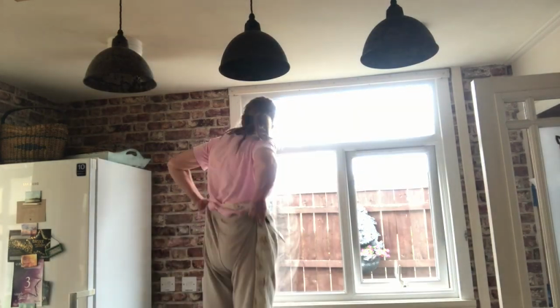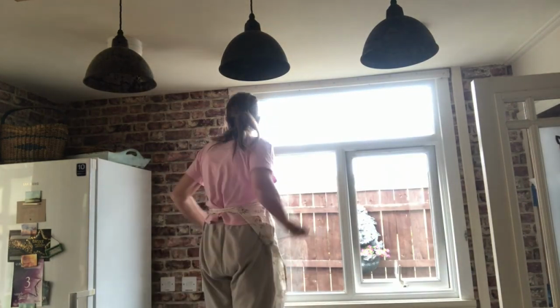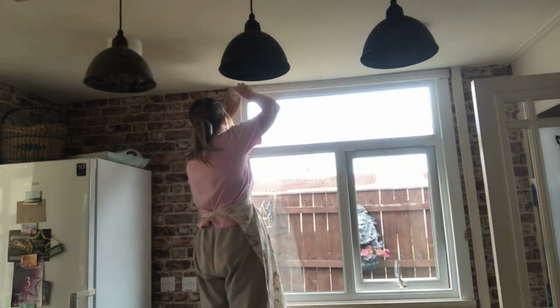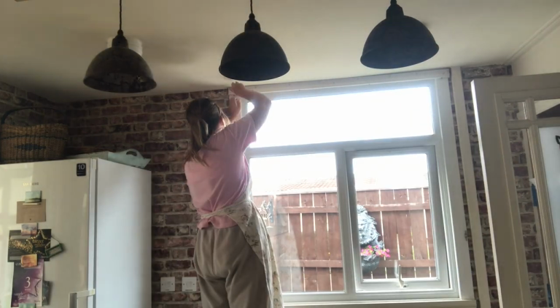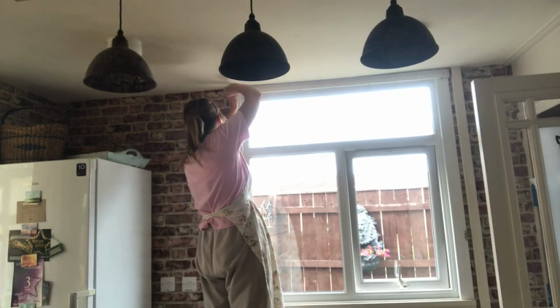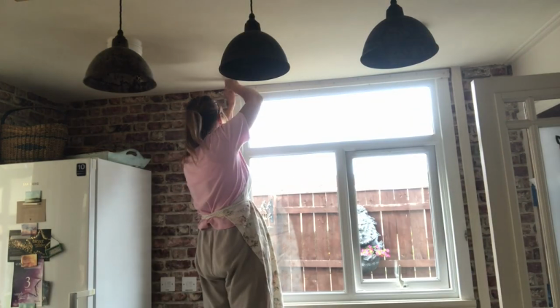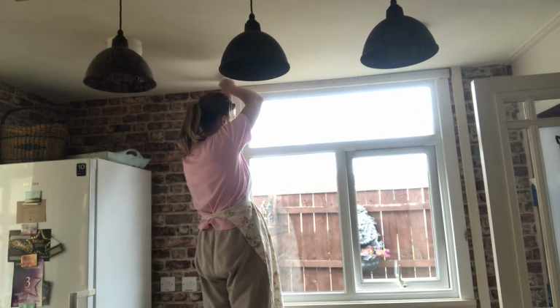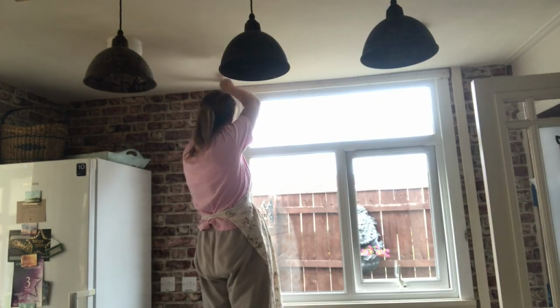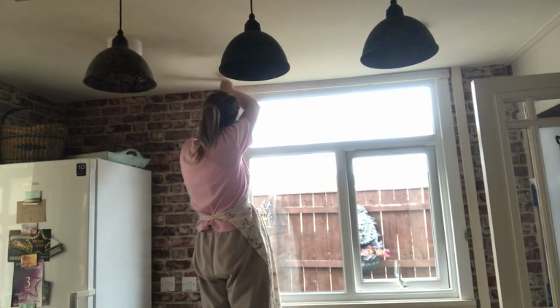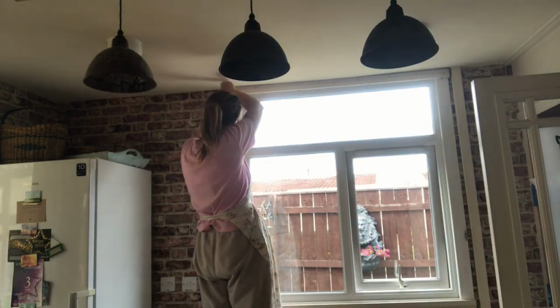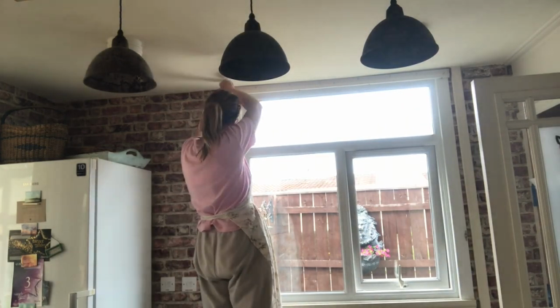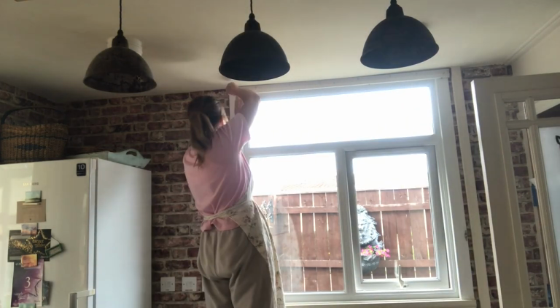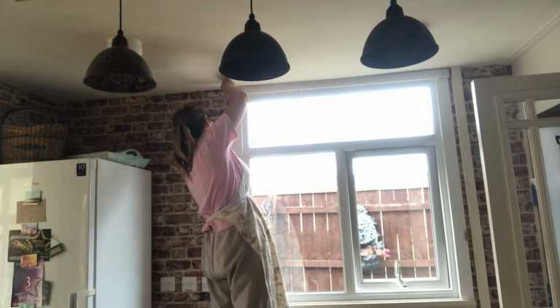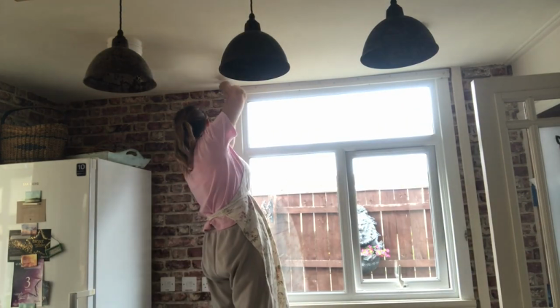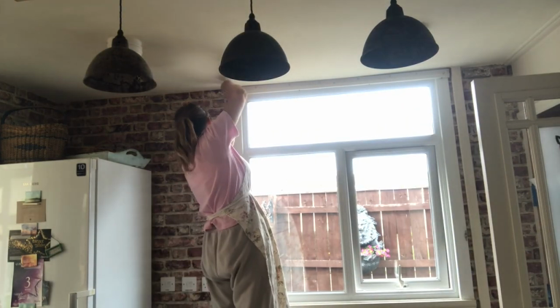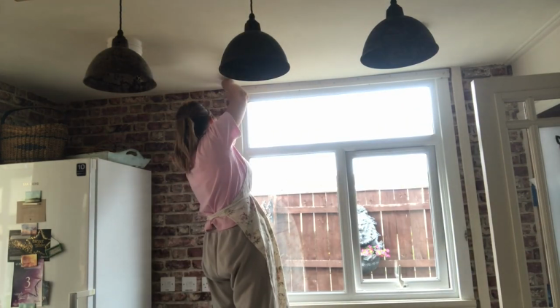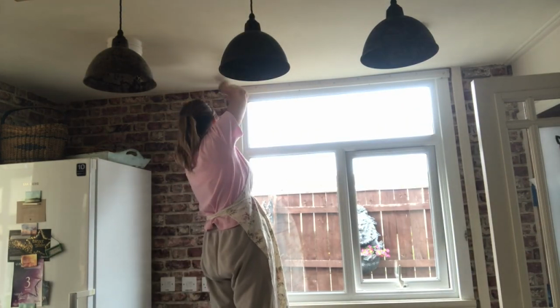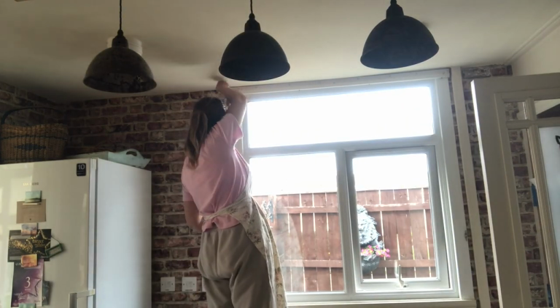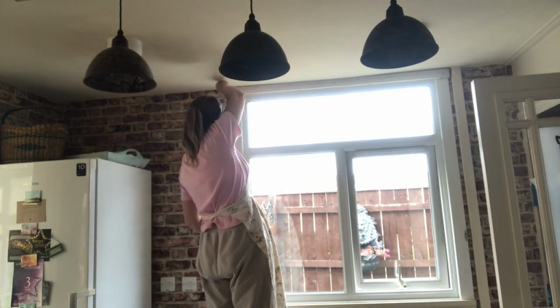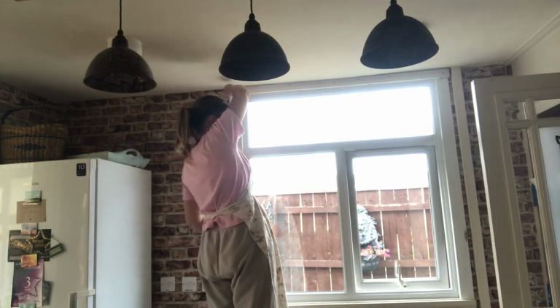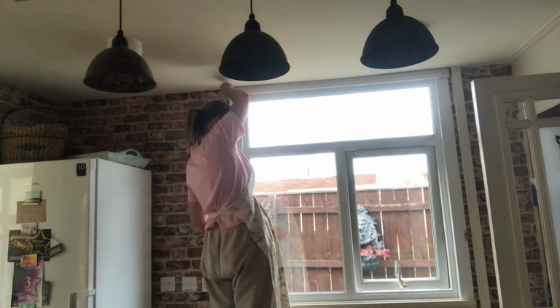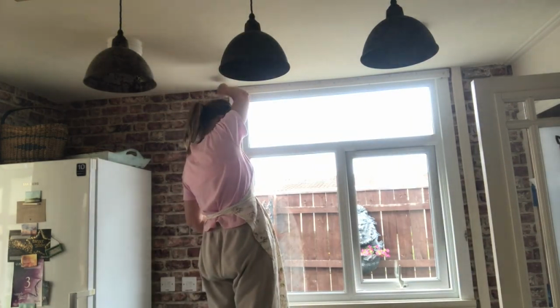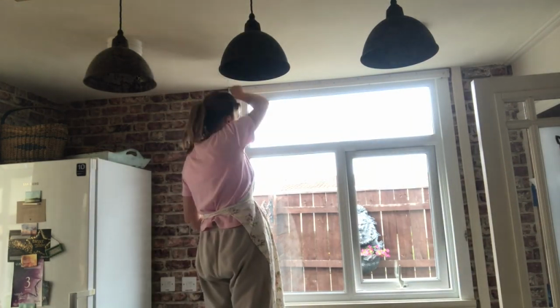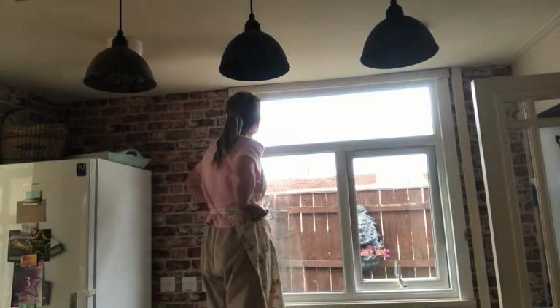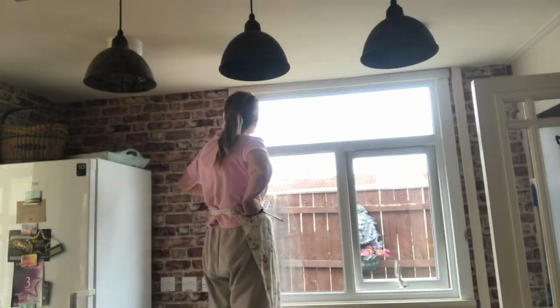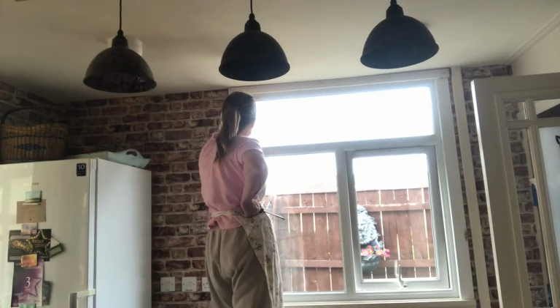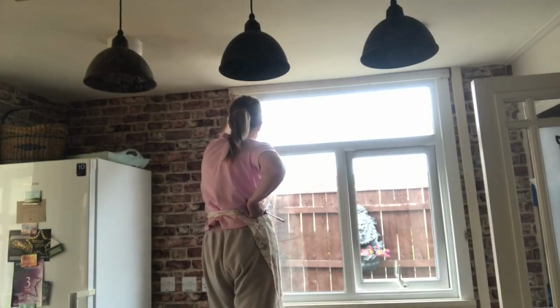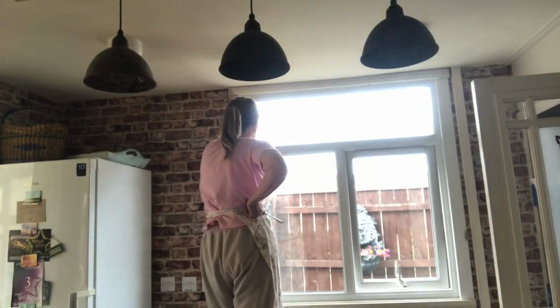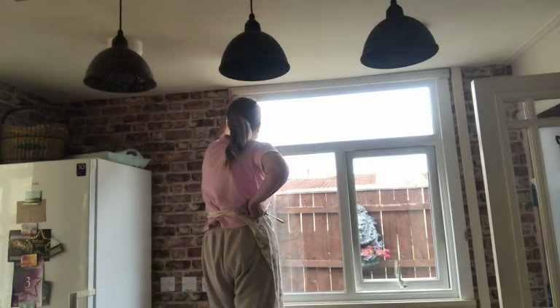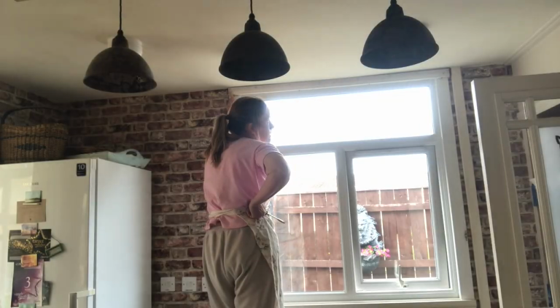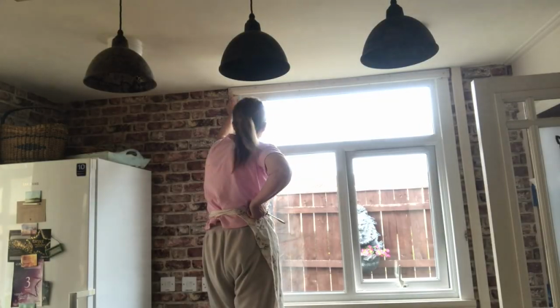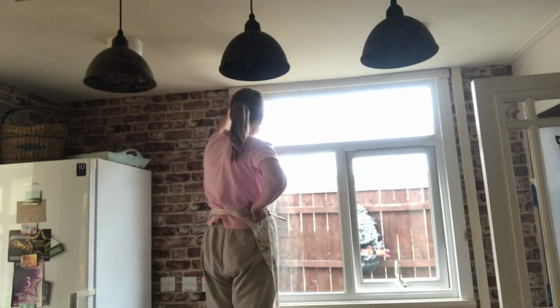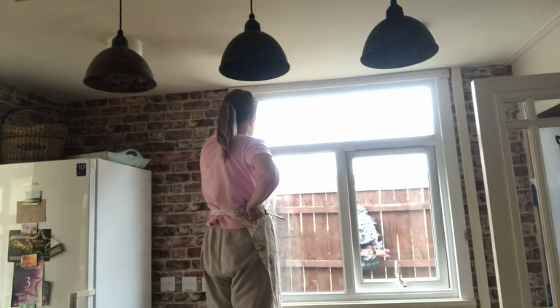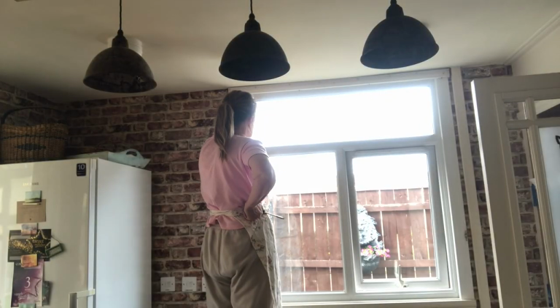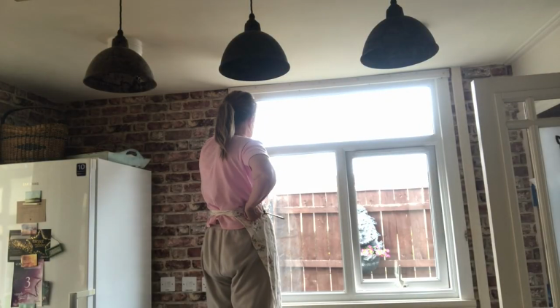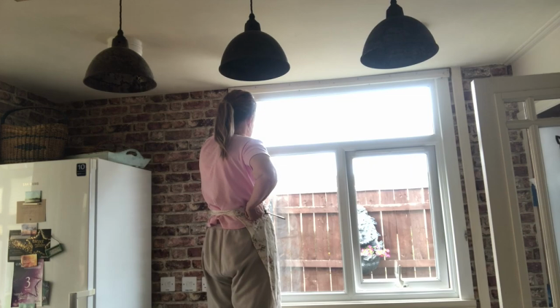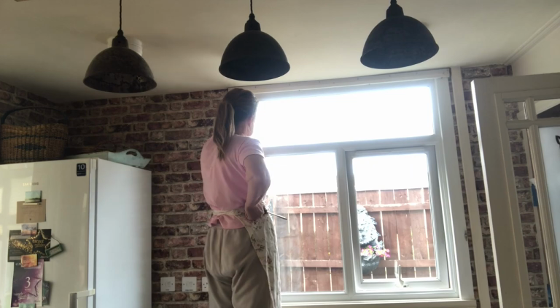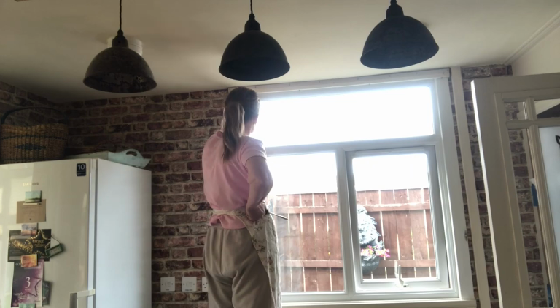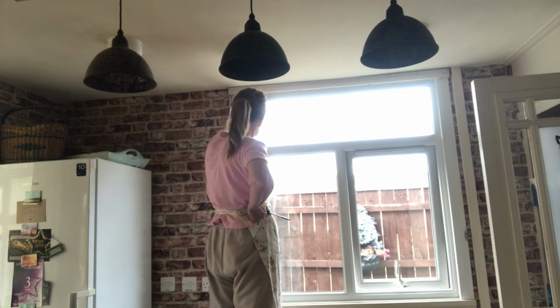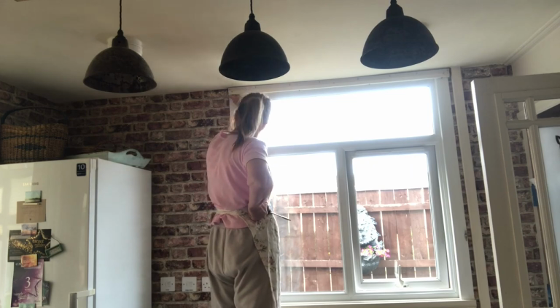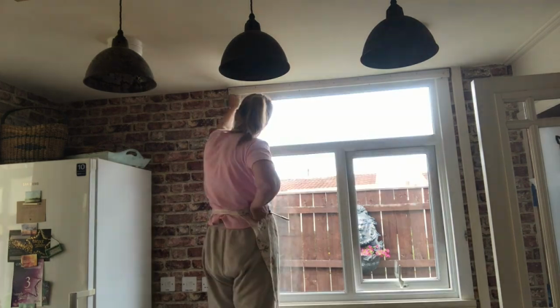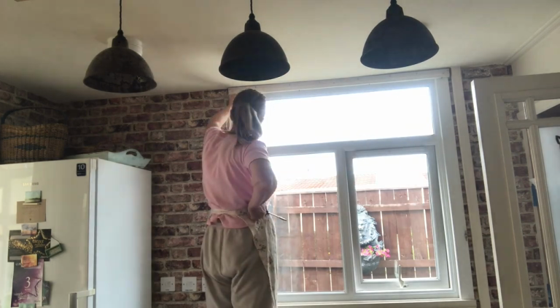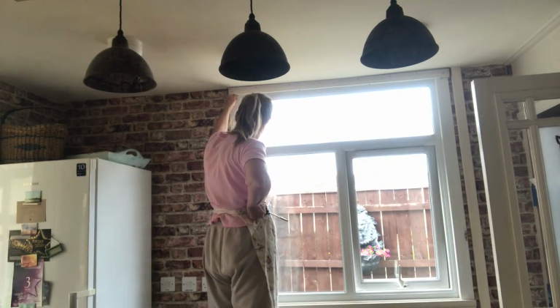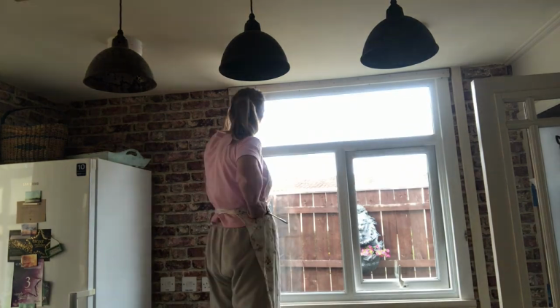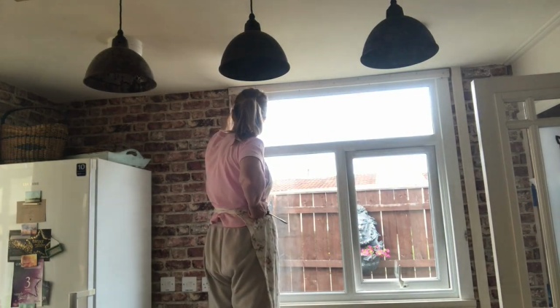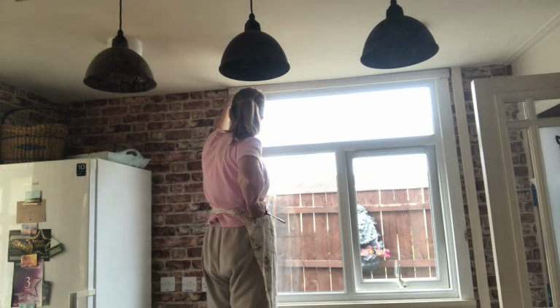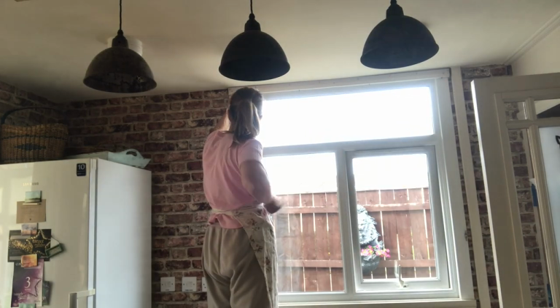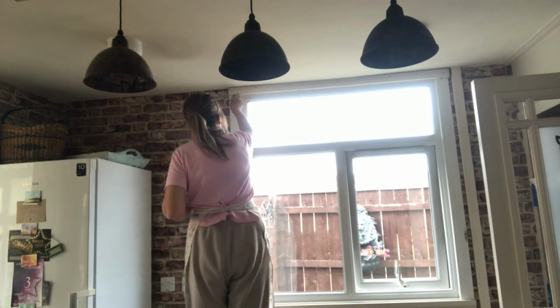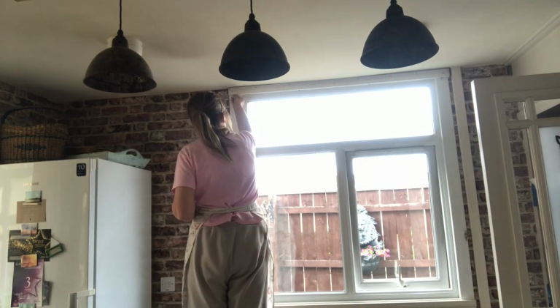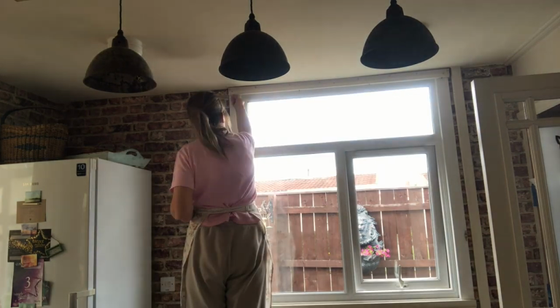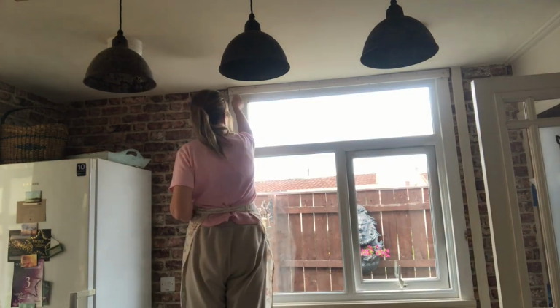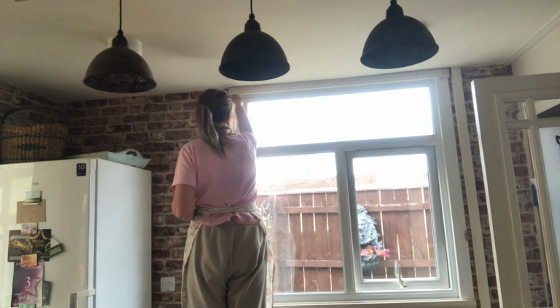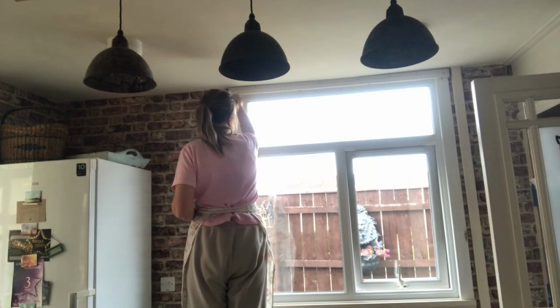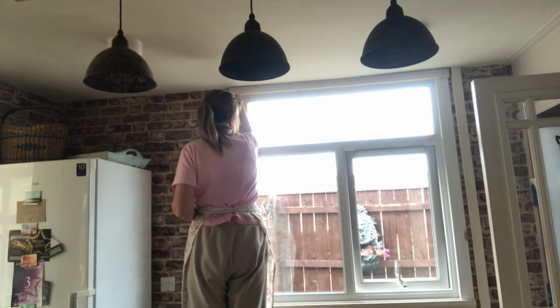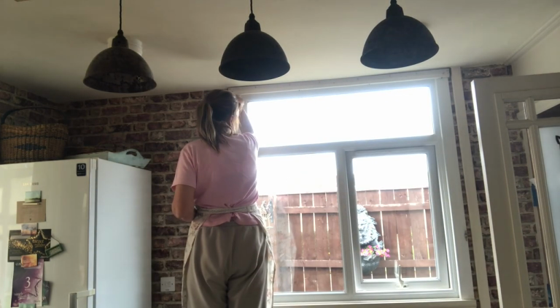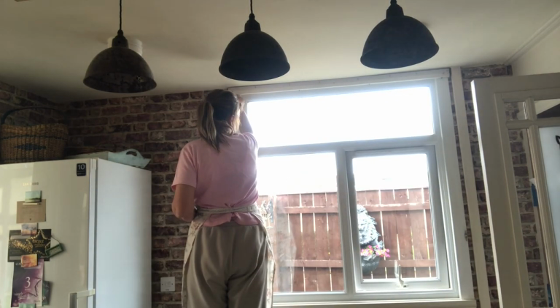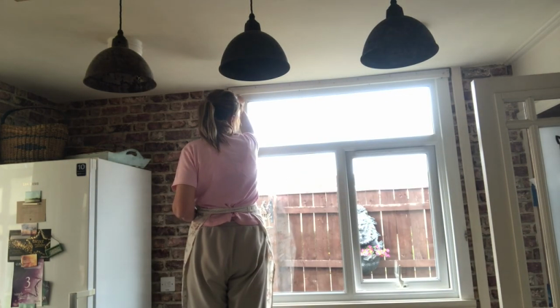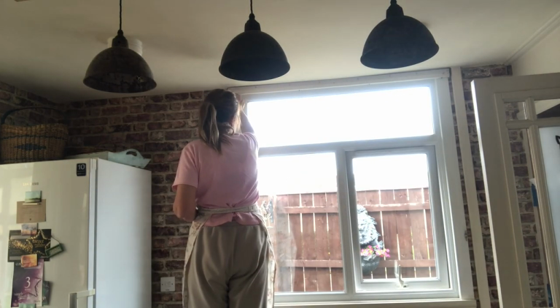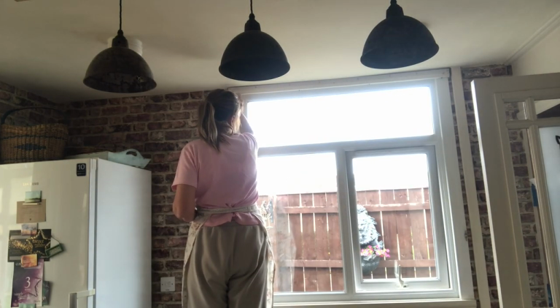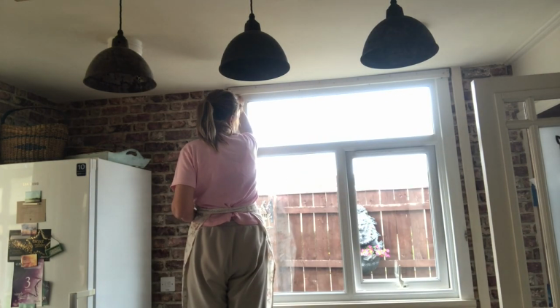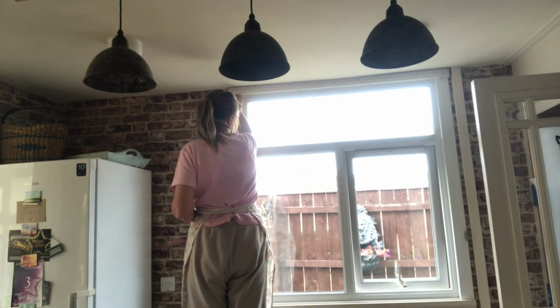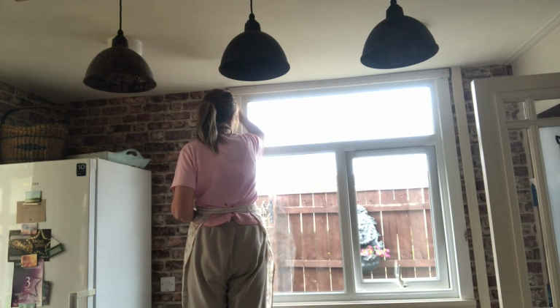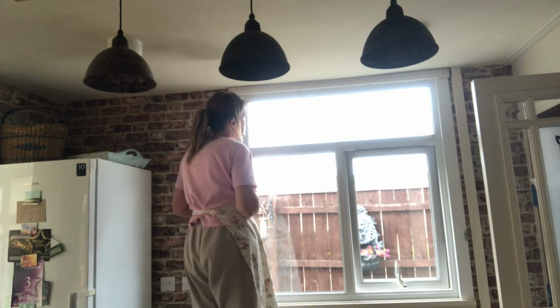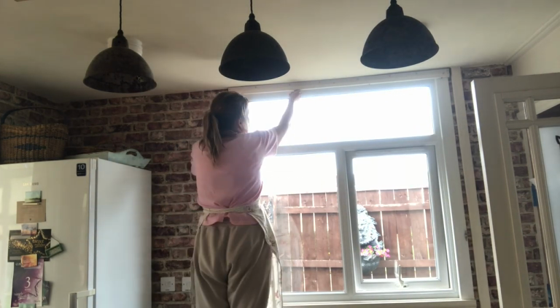I'm just putting the batons back up at the windows so I can then put my curtains up. I'm just going to use ordinary curtain wire to attach the curtains when I've made them.